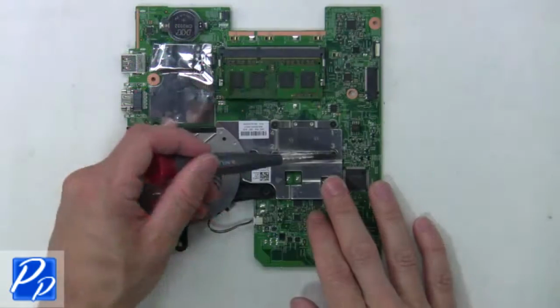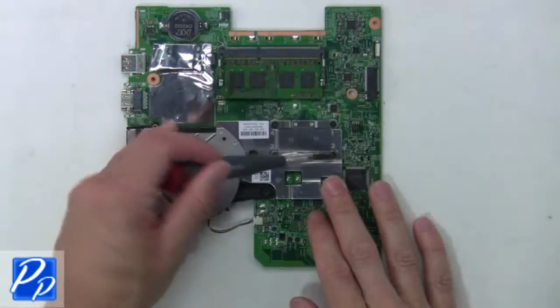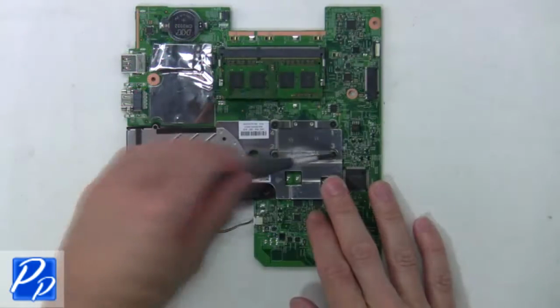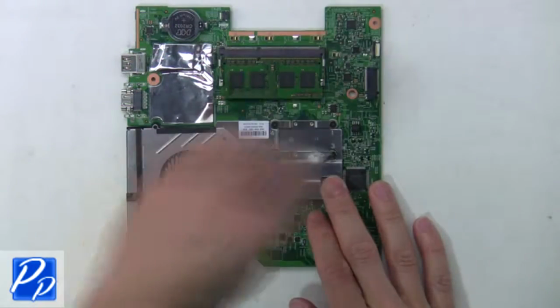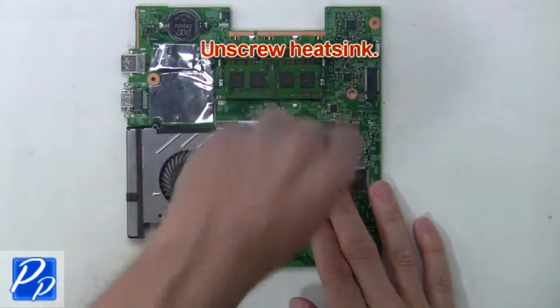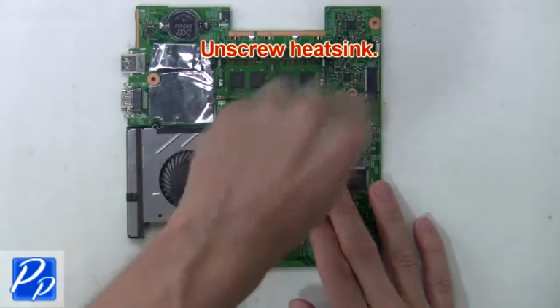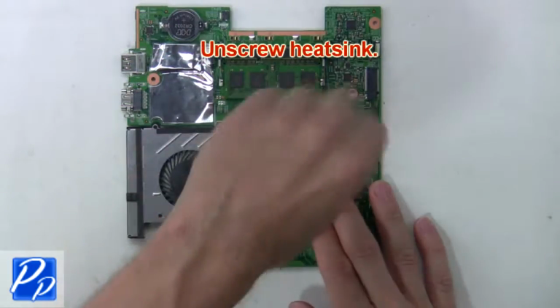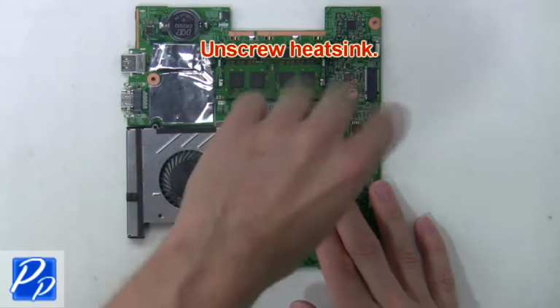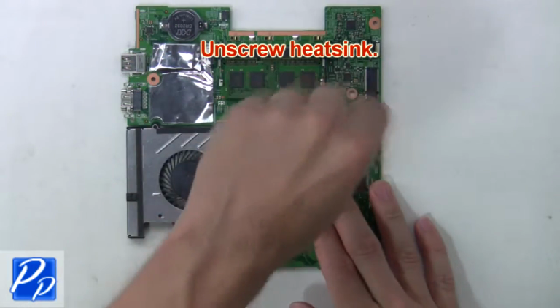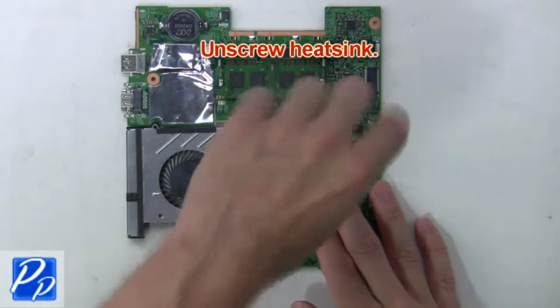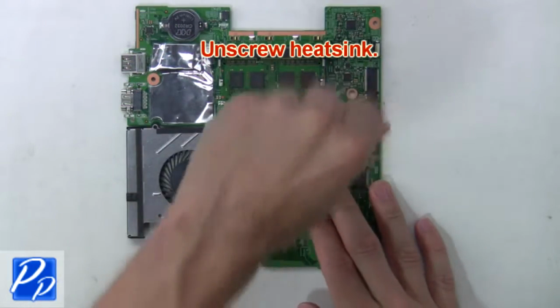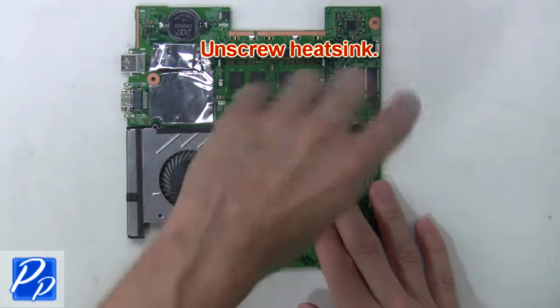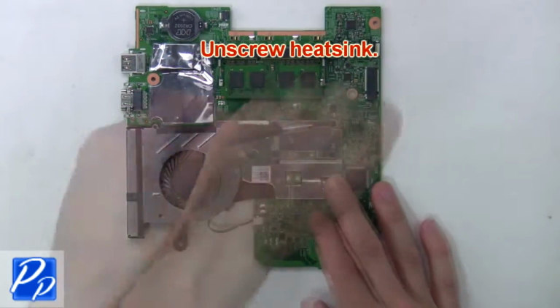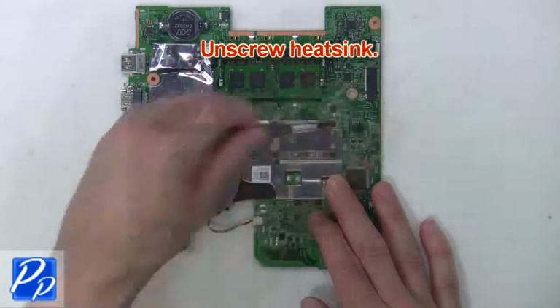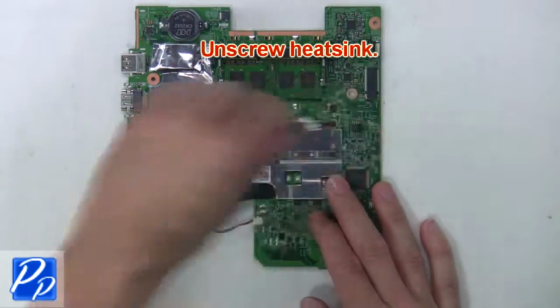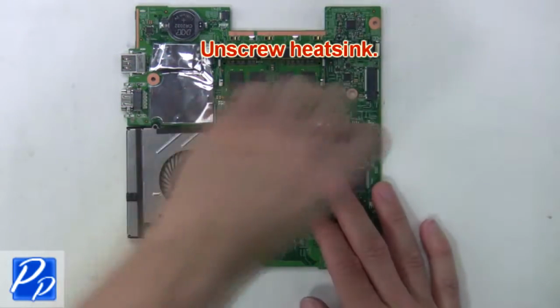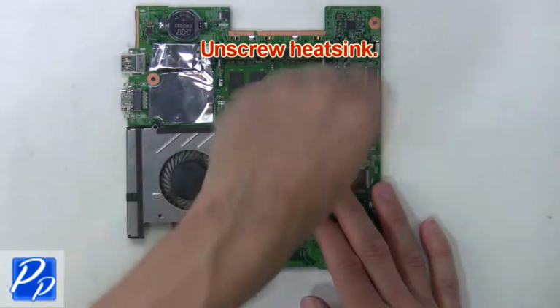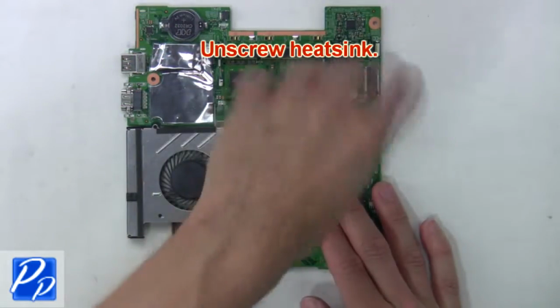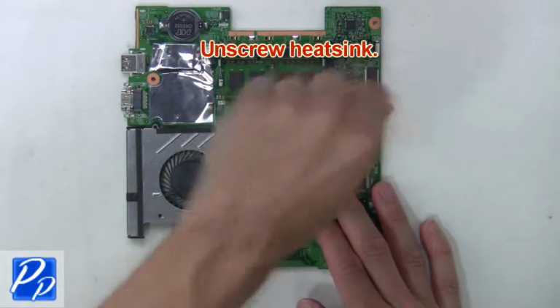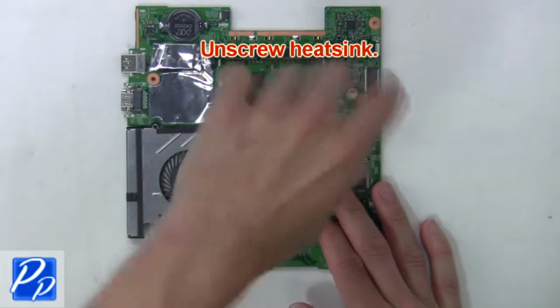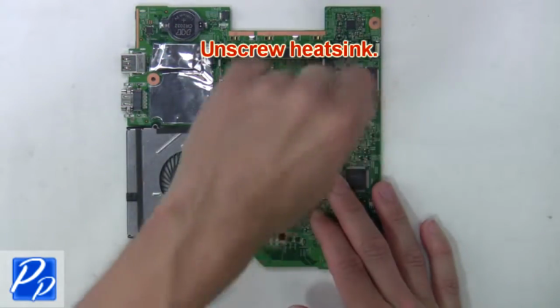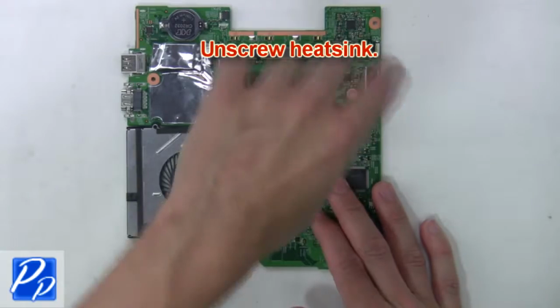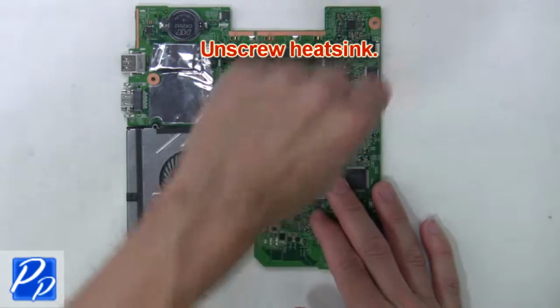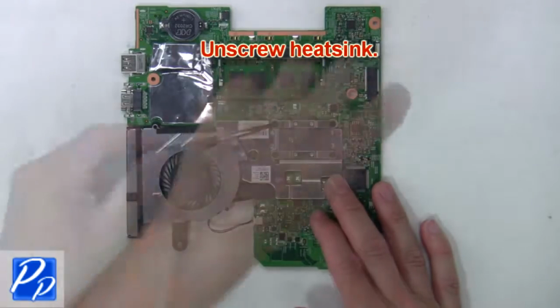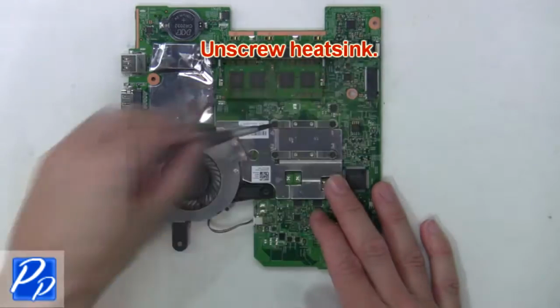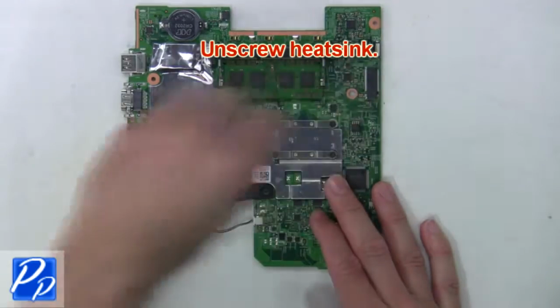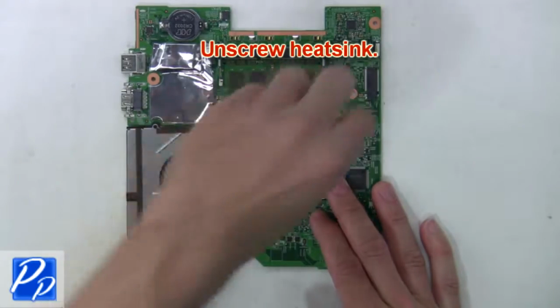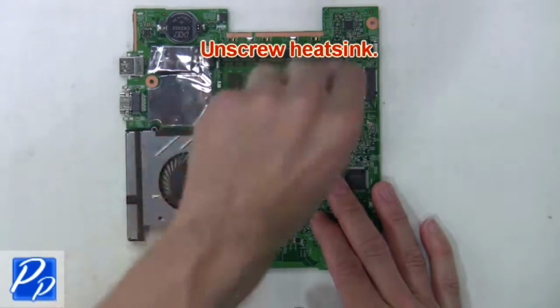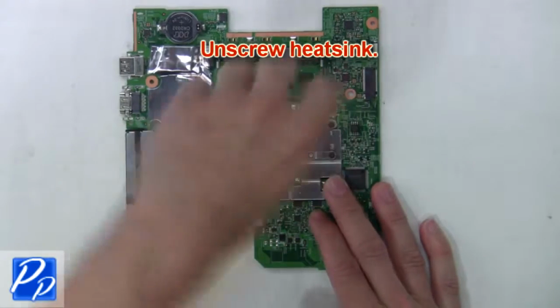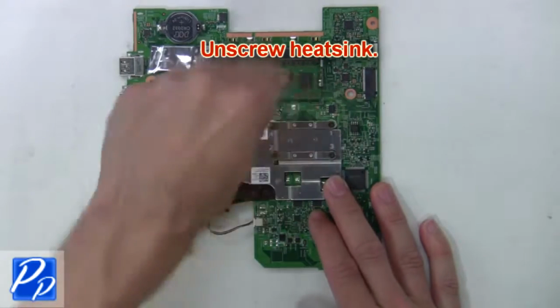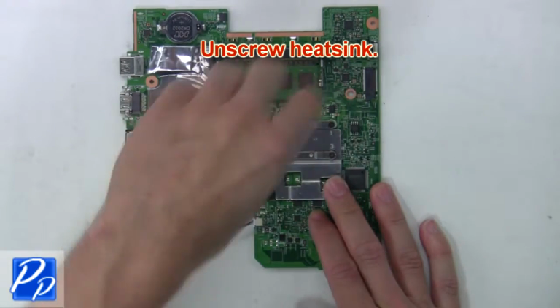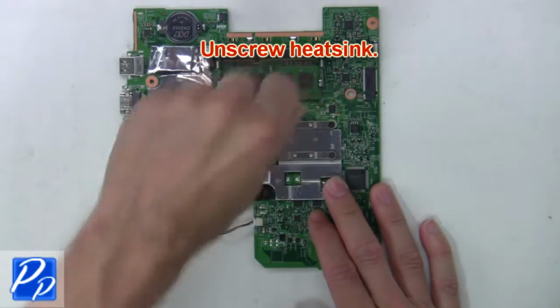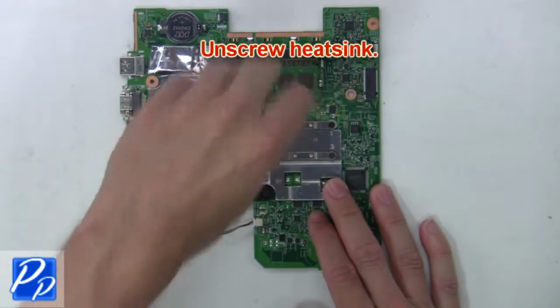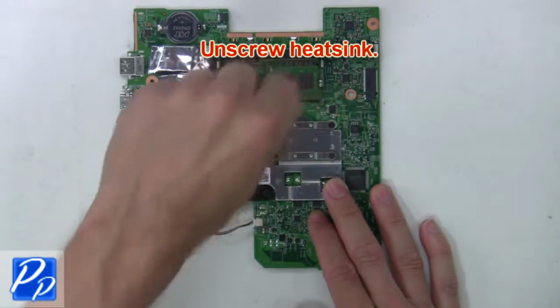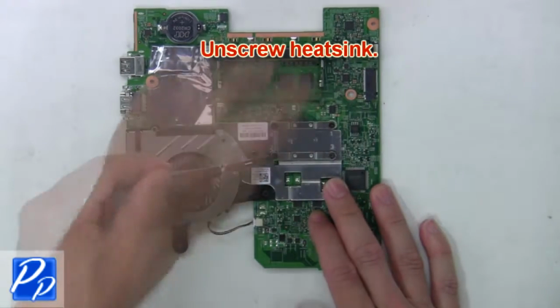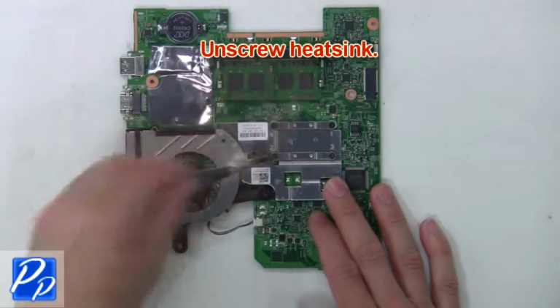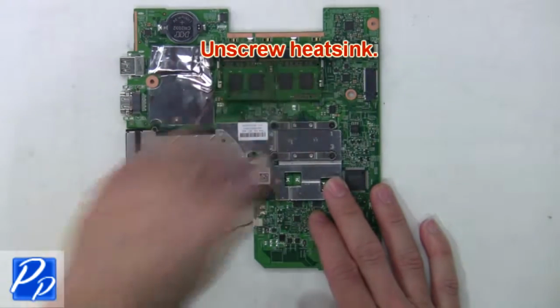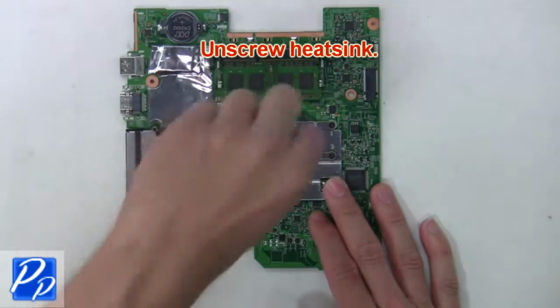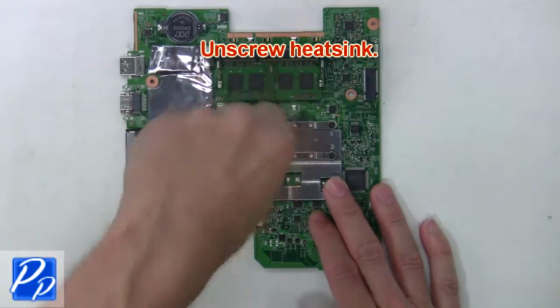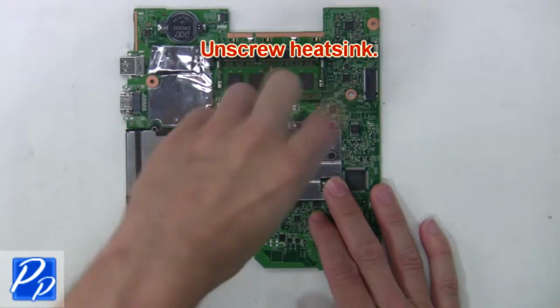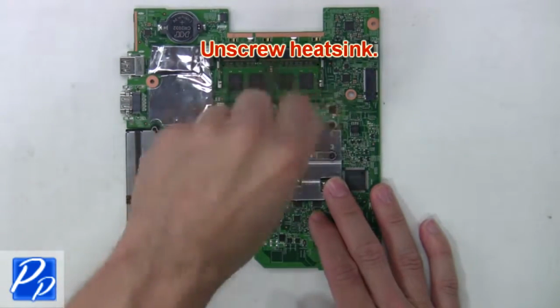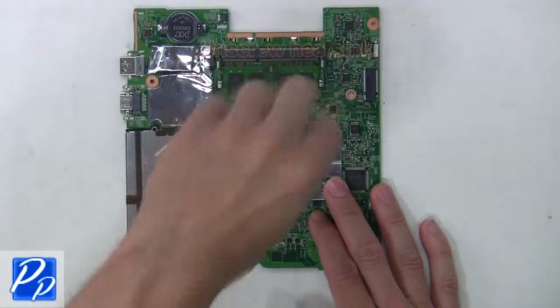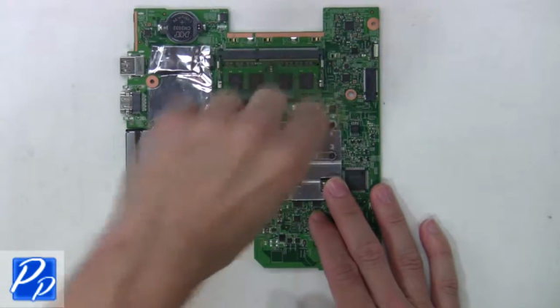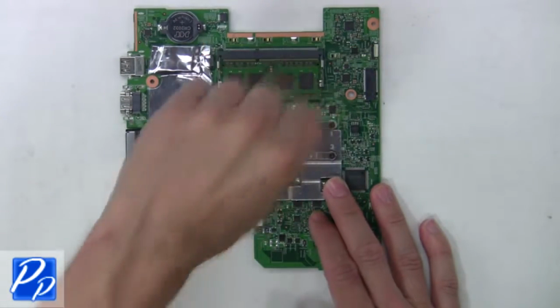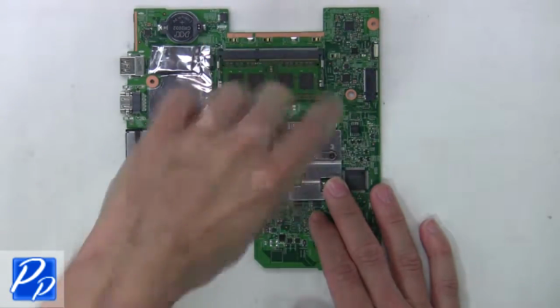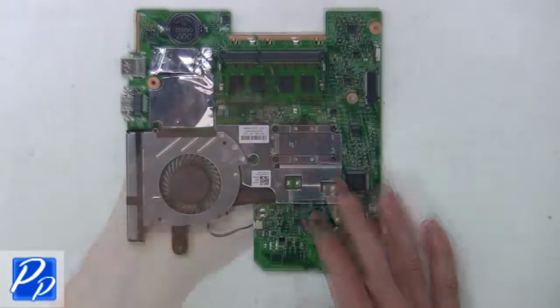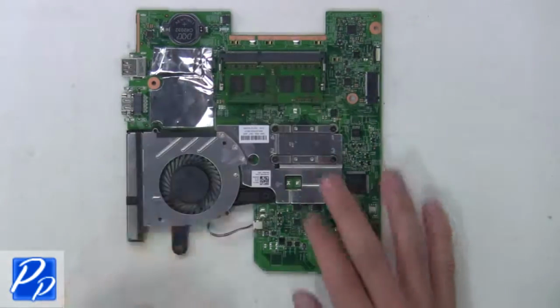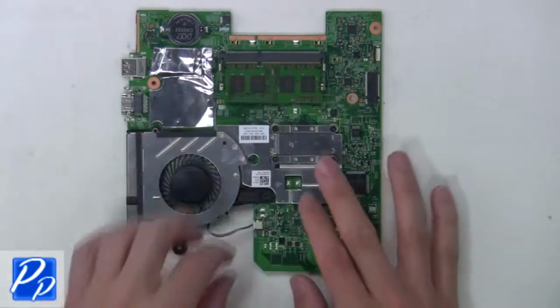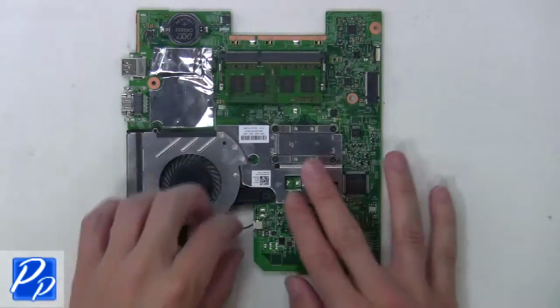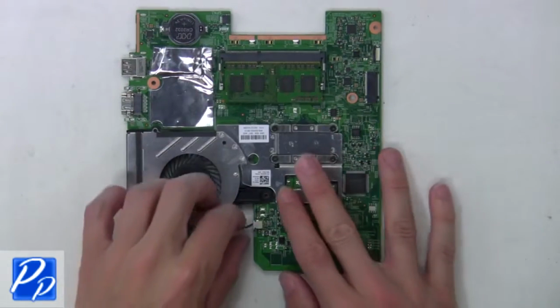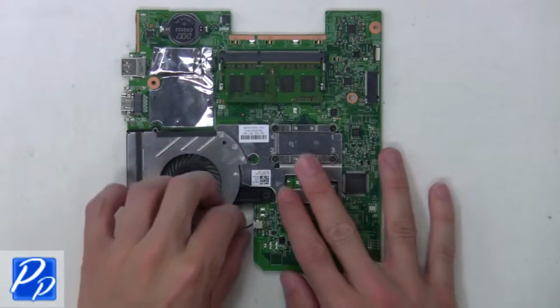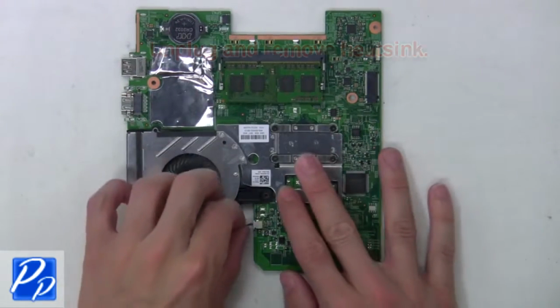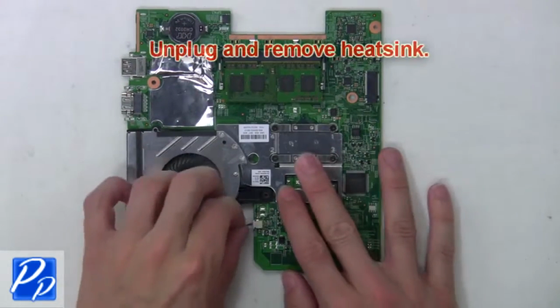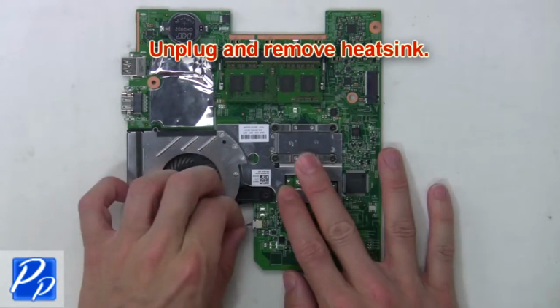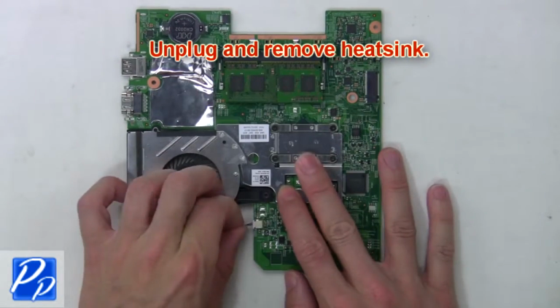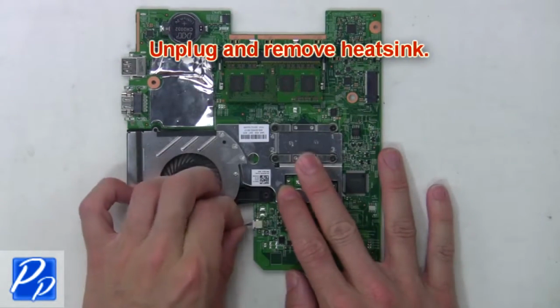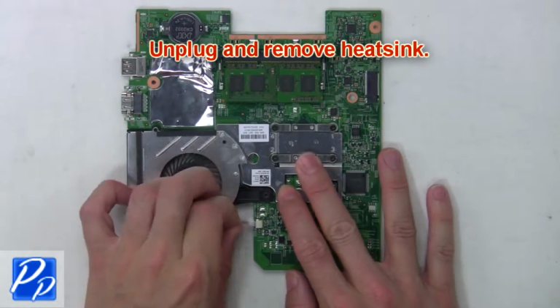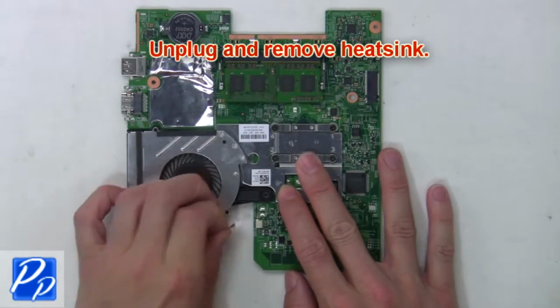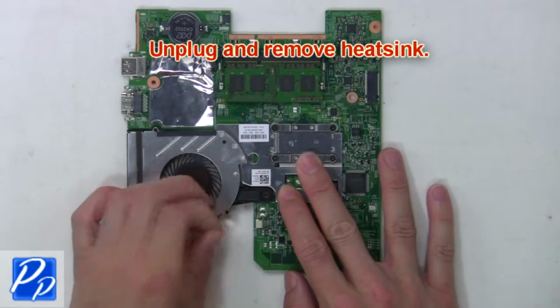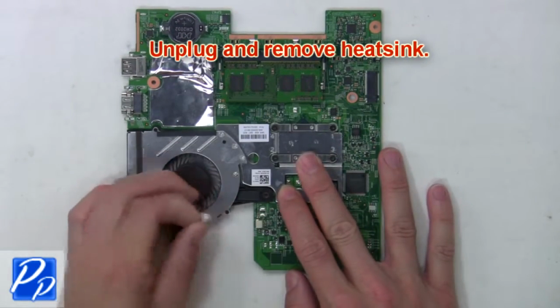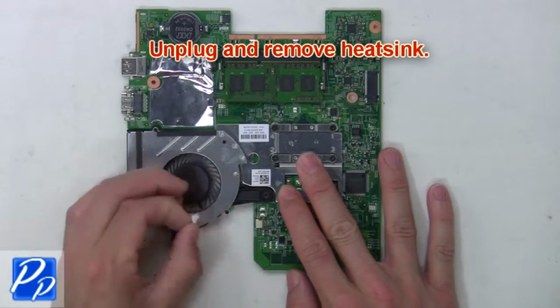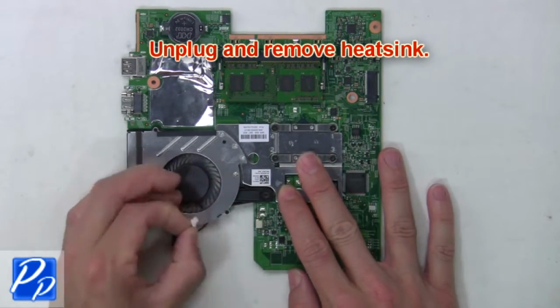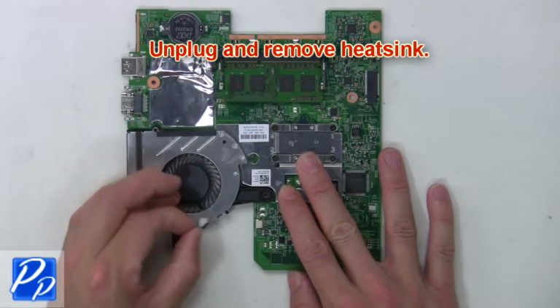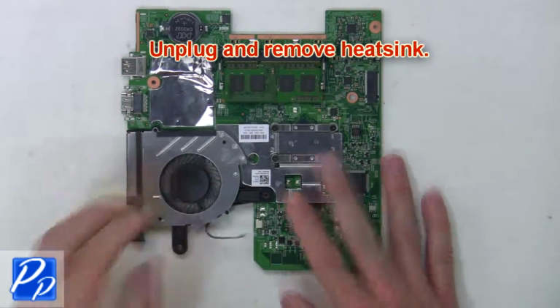Now remove the CMOS. Next, unscrew the heatsink. Then unplug and remove the heat sink.